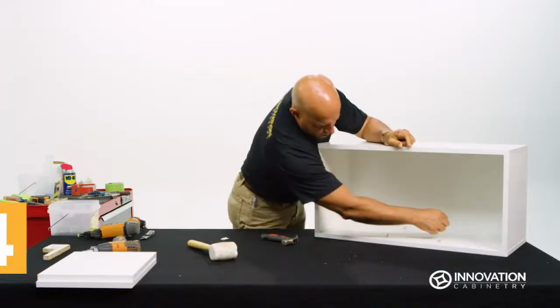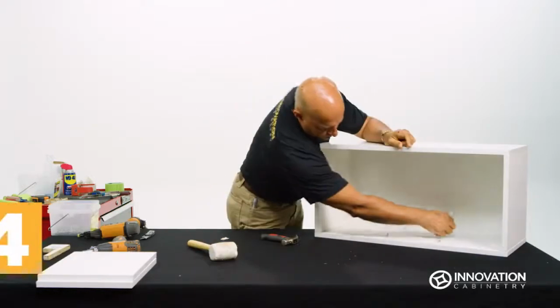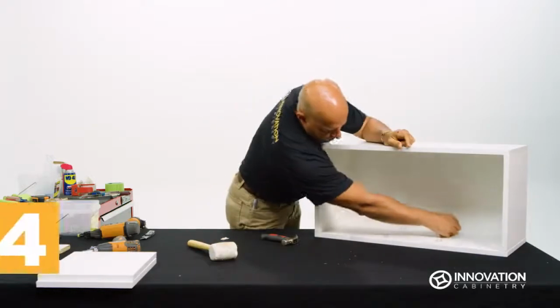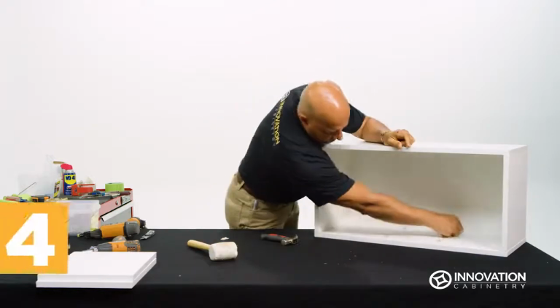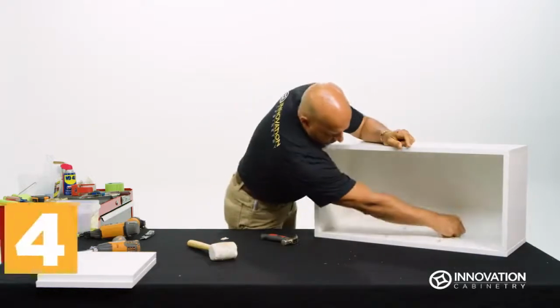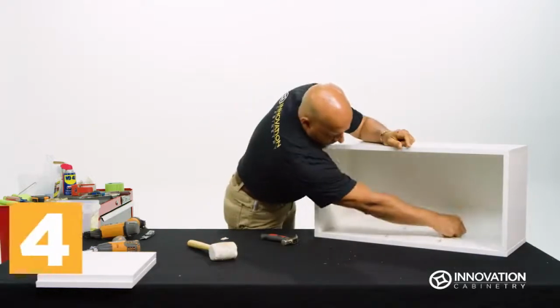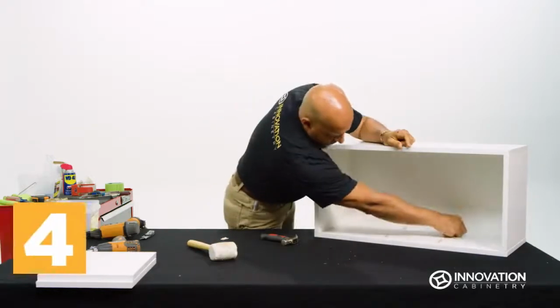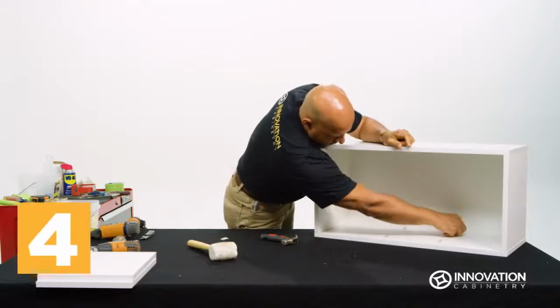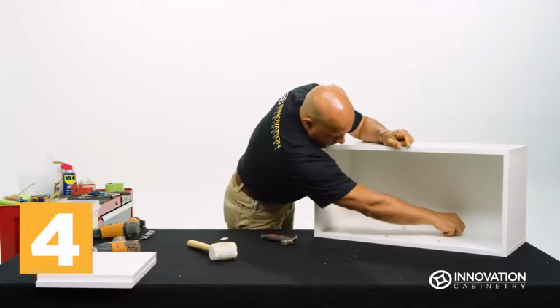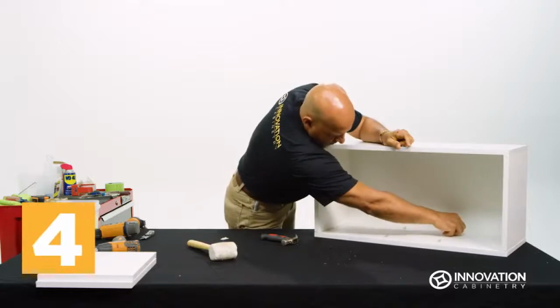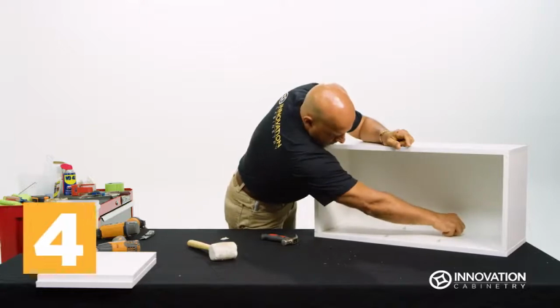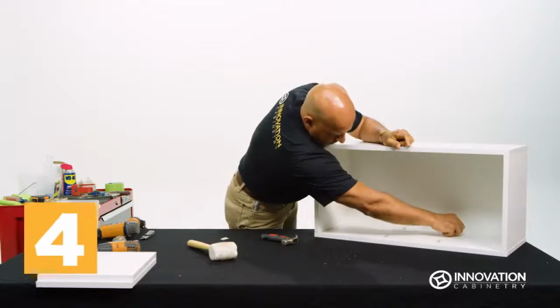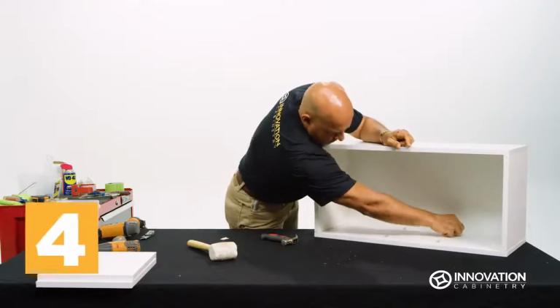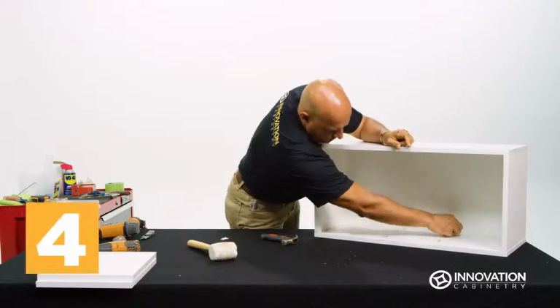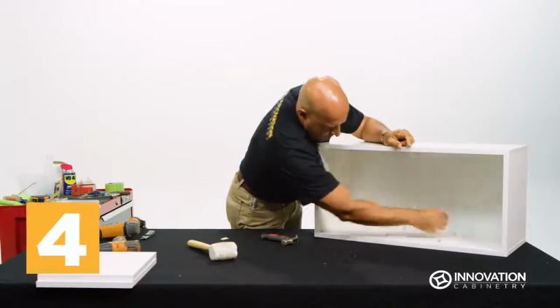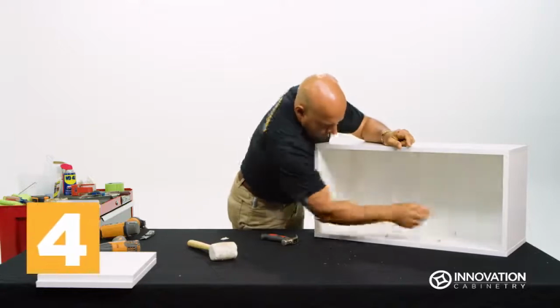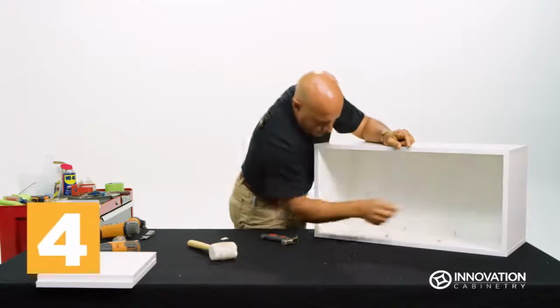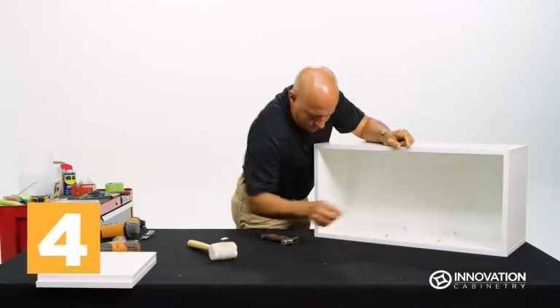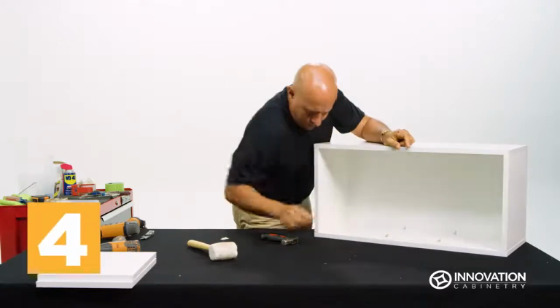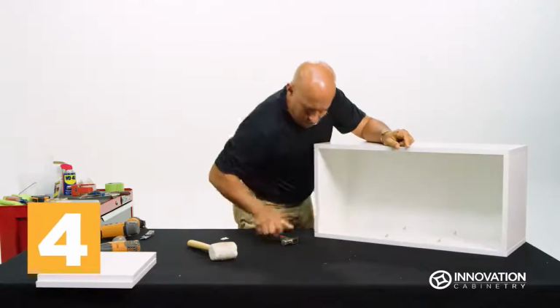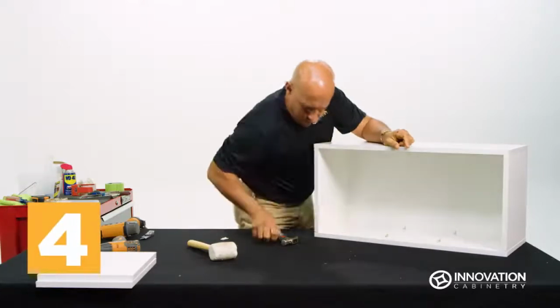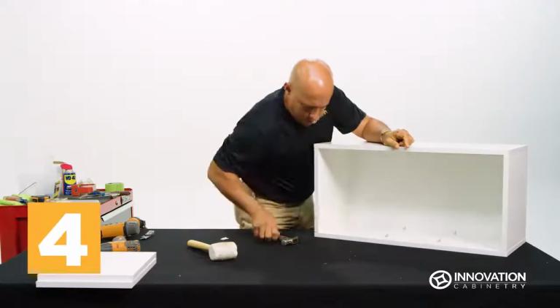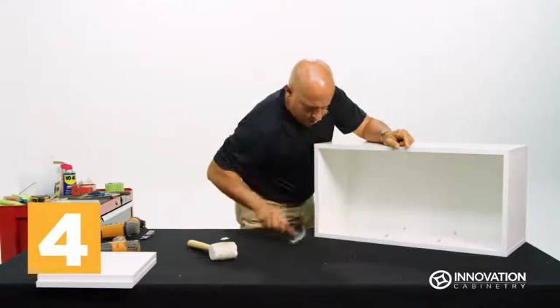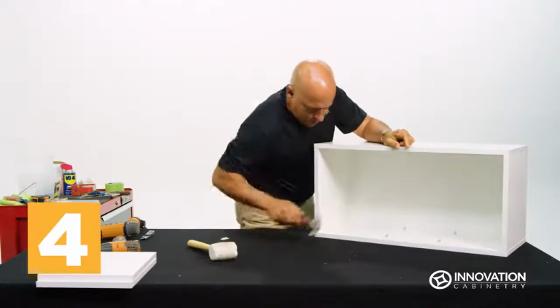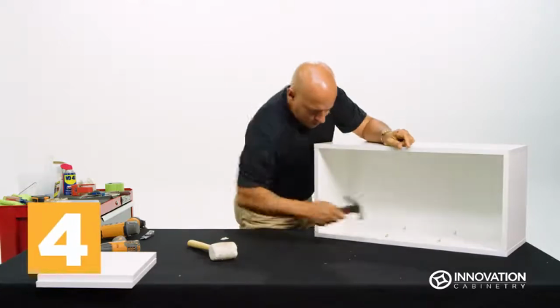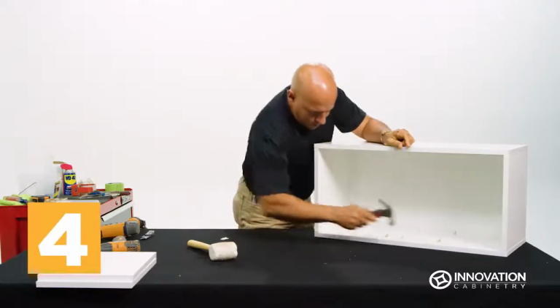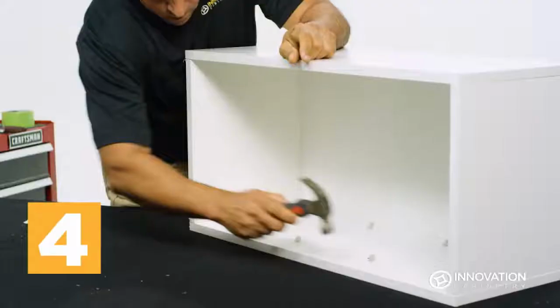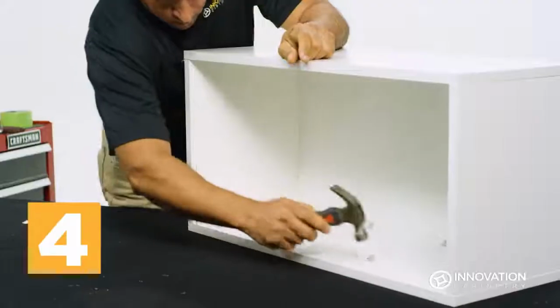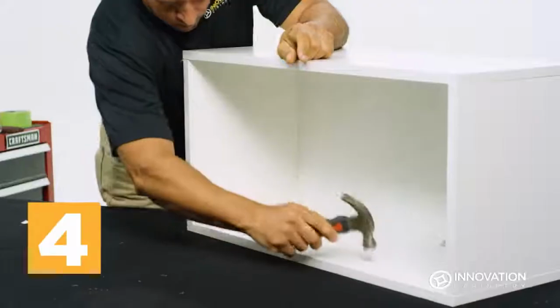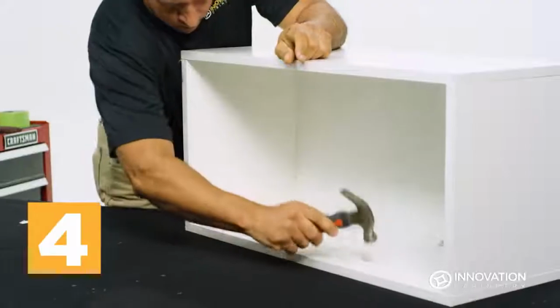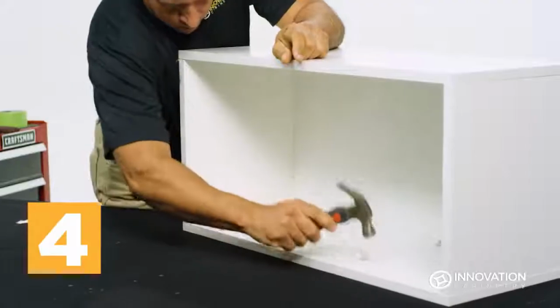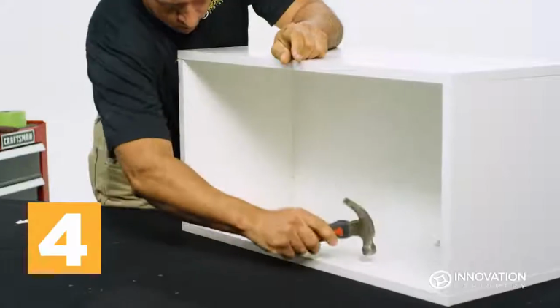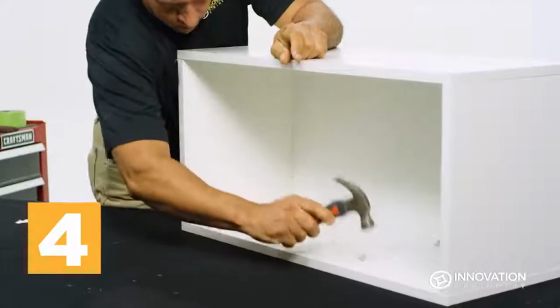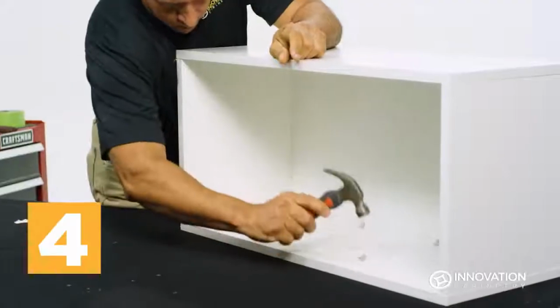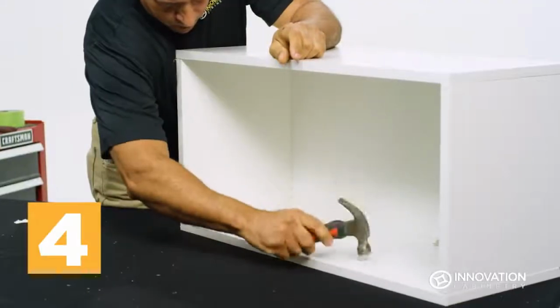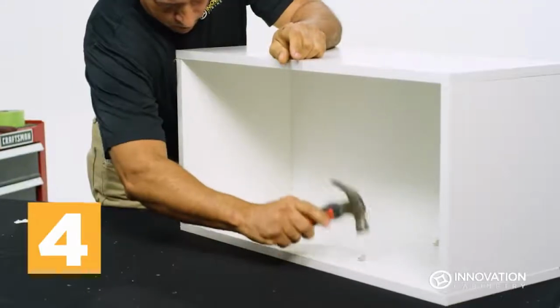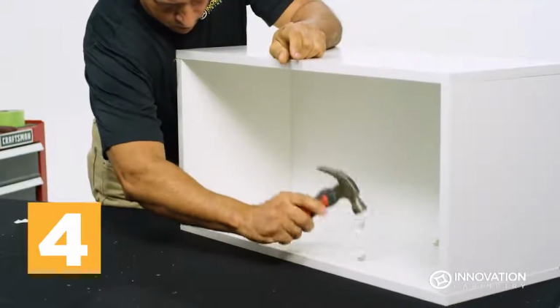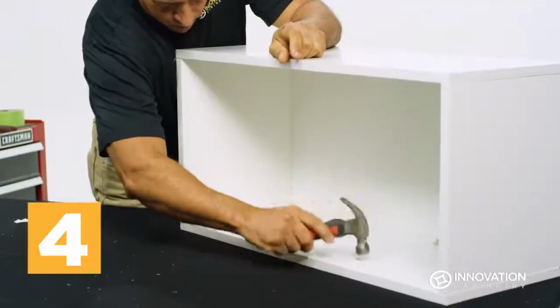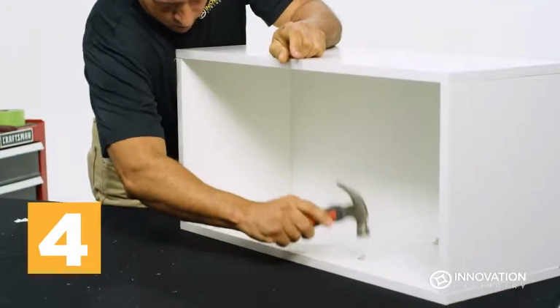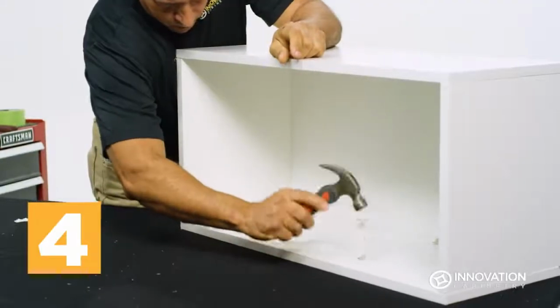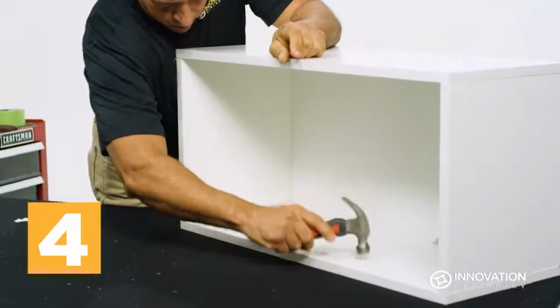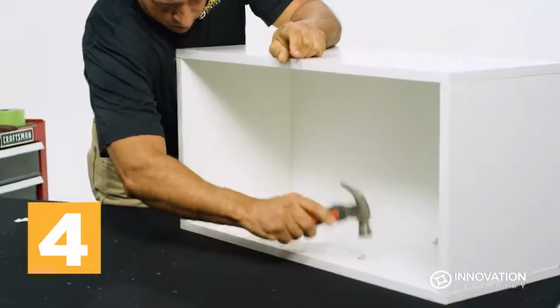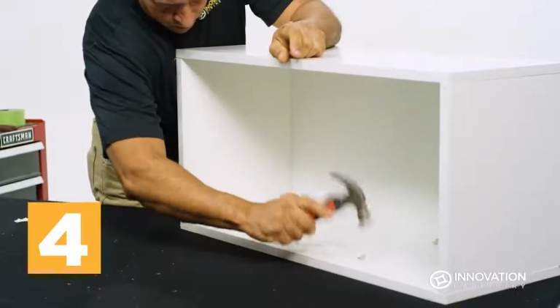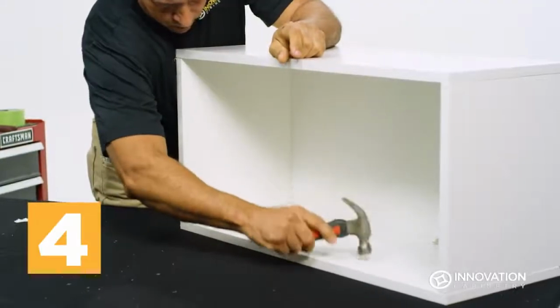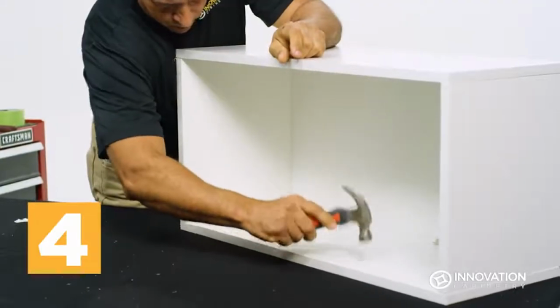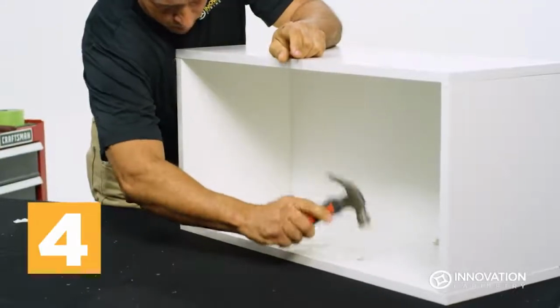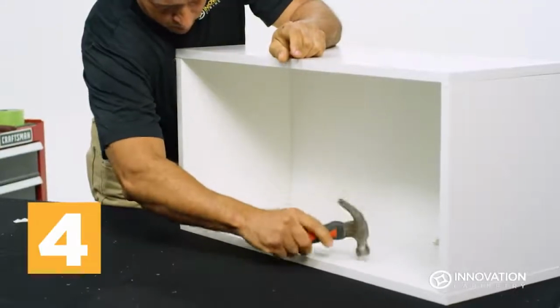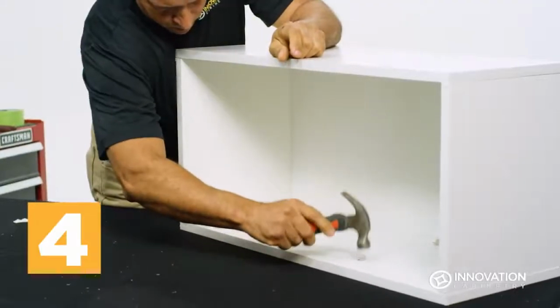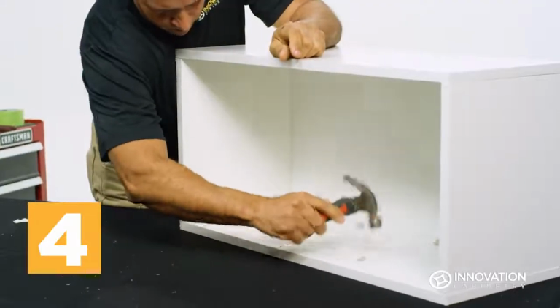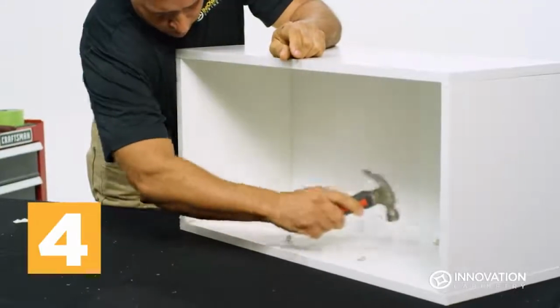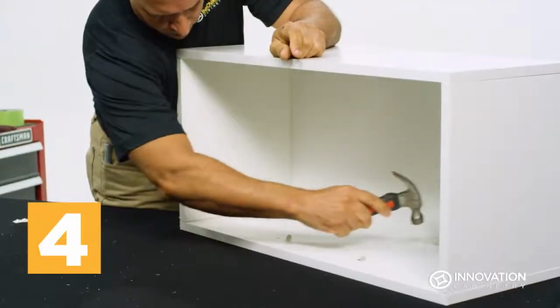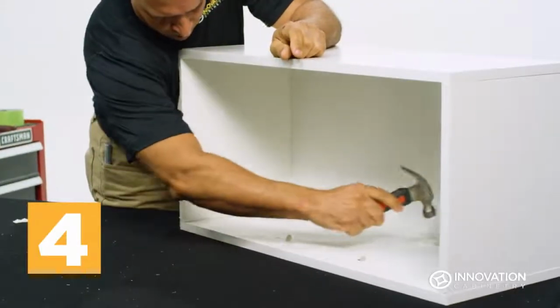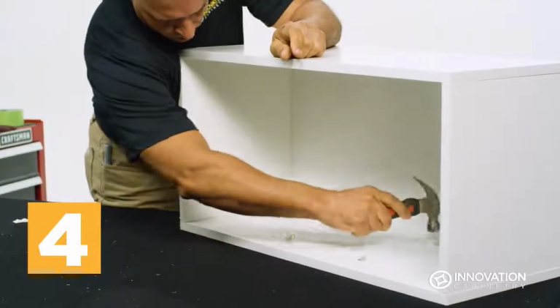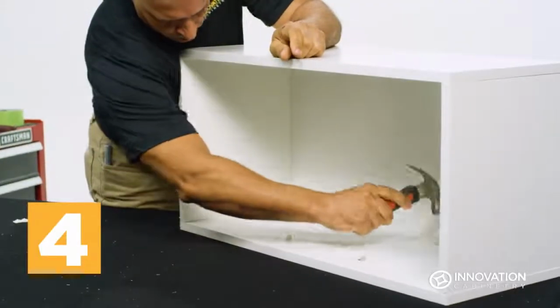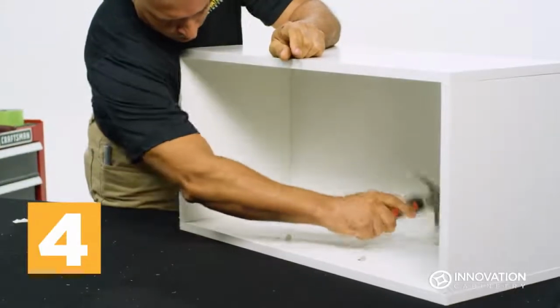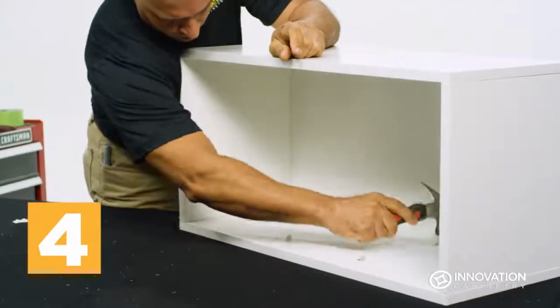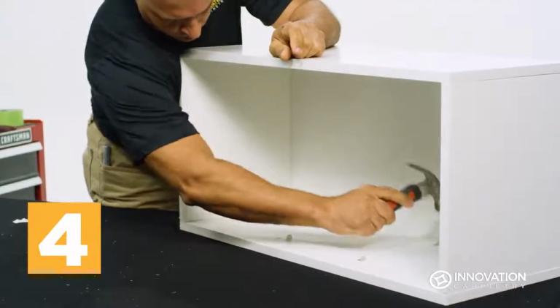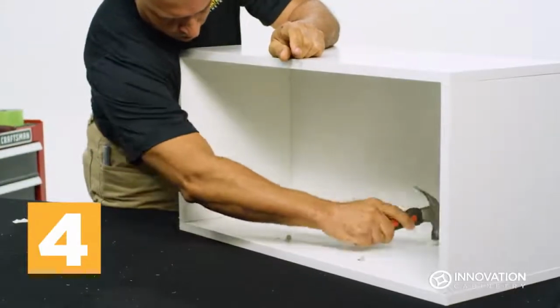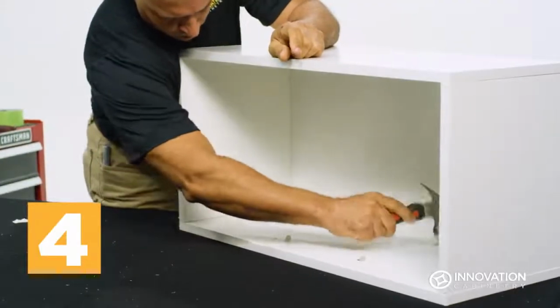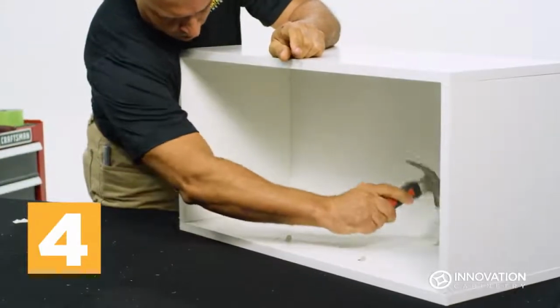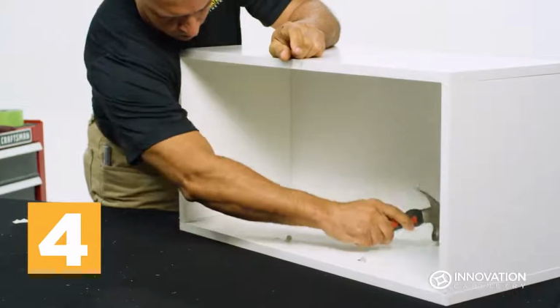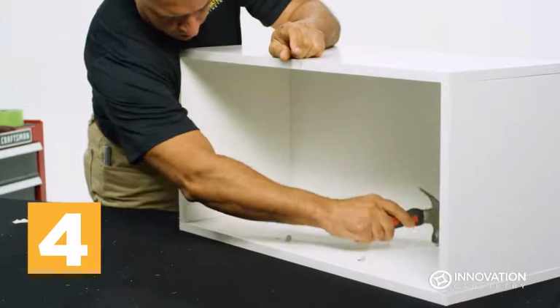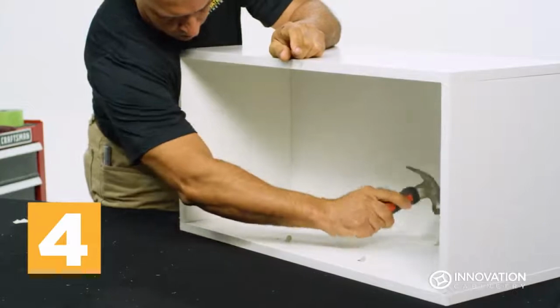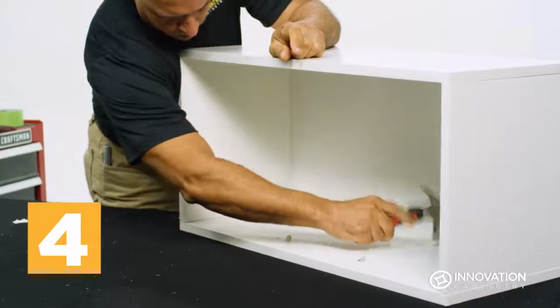Insert the shelf pegs into the pre-drilled holes on the cabinet sides and gently secure into place with a hammer.